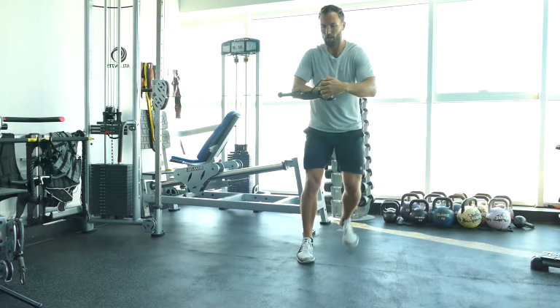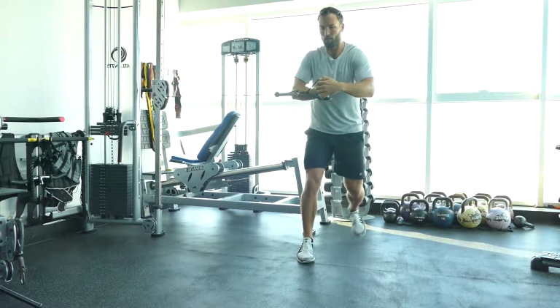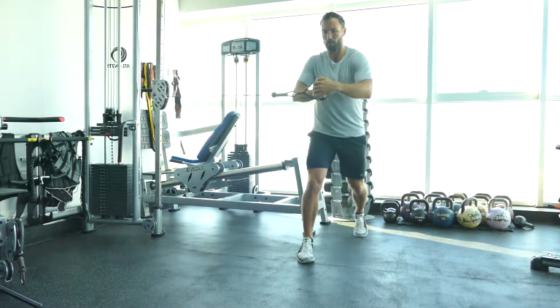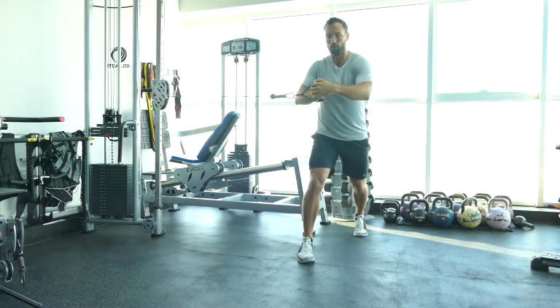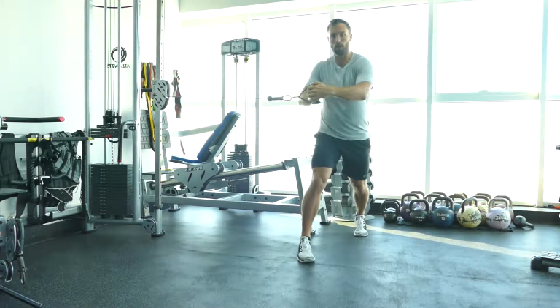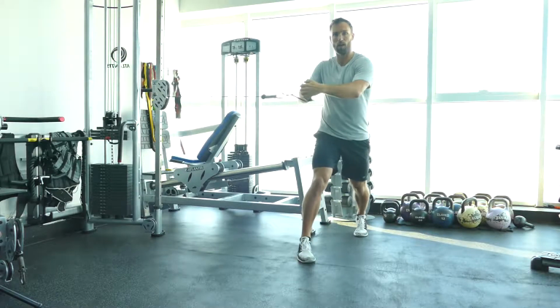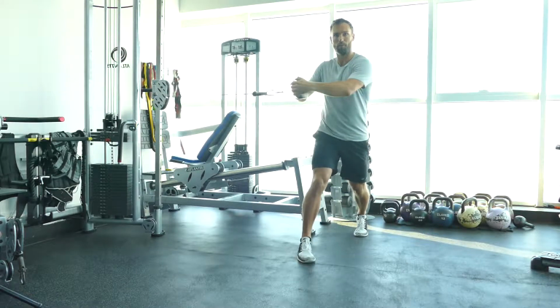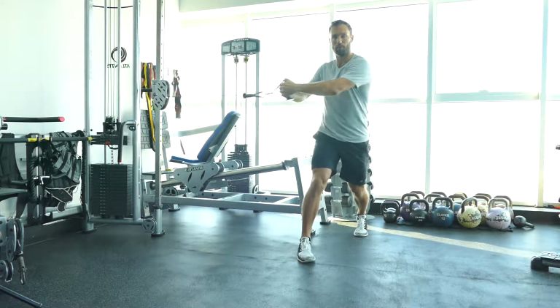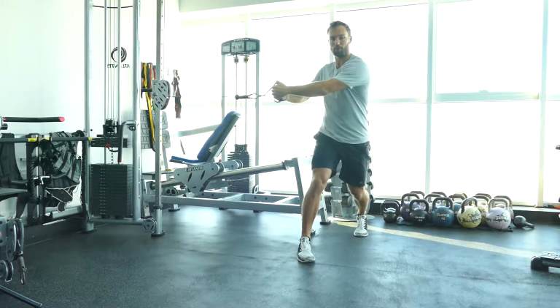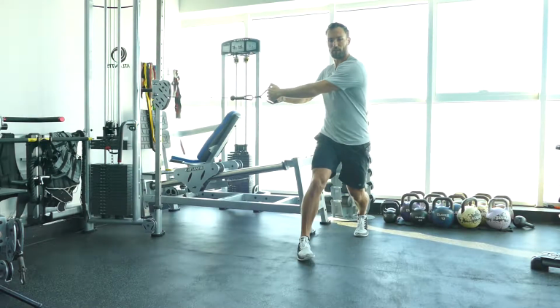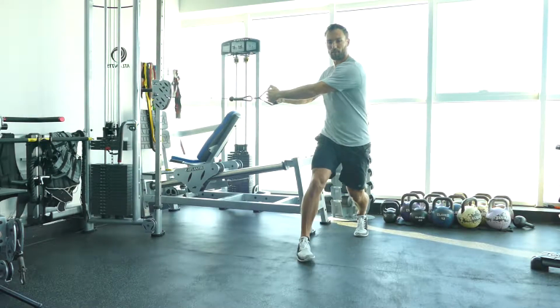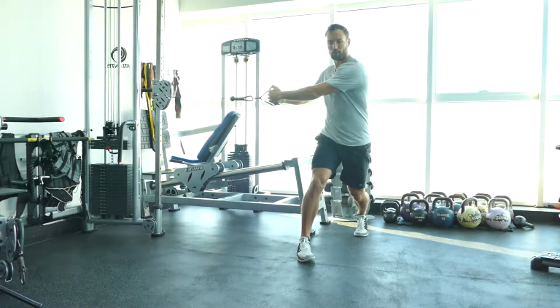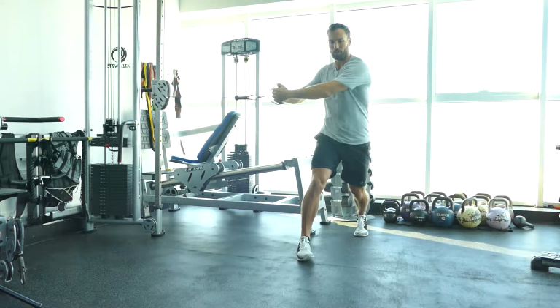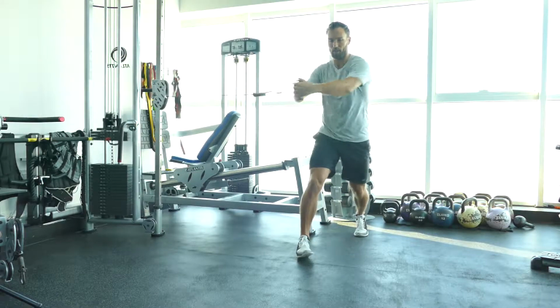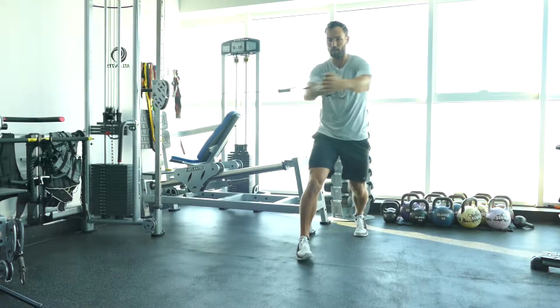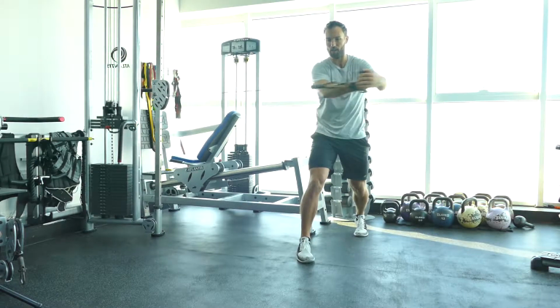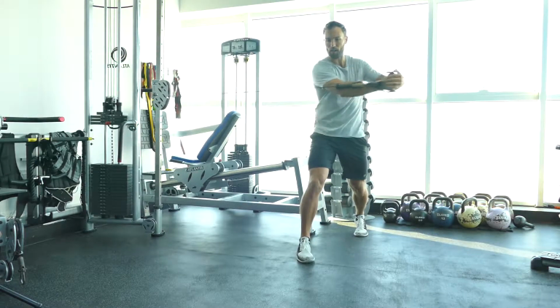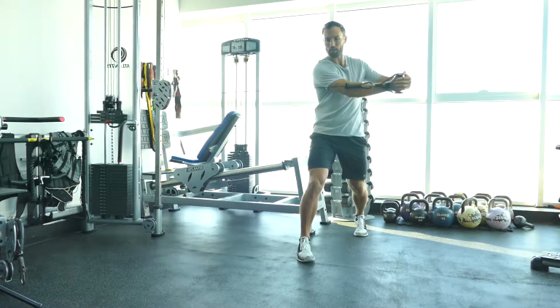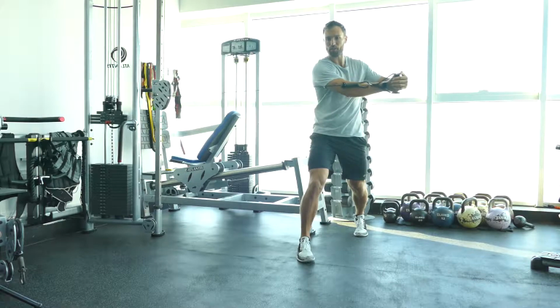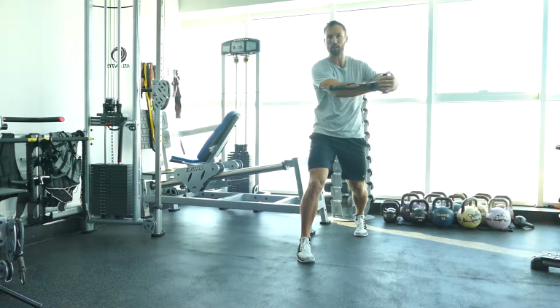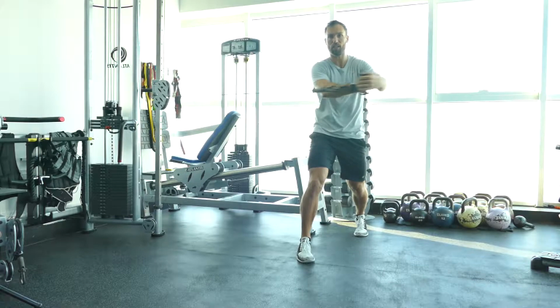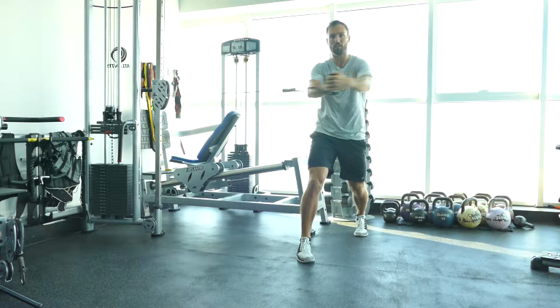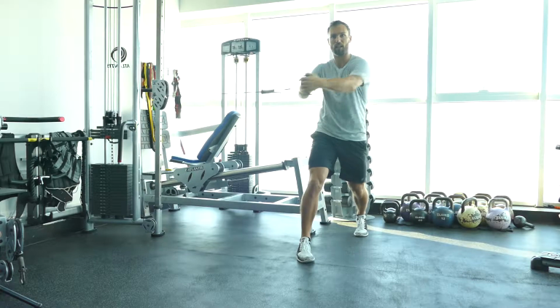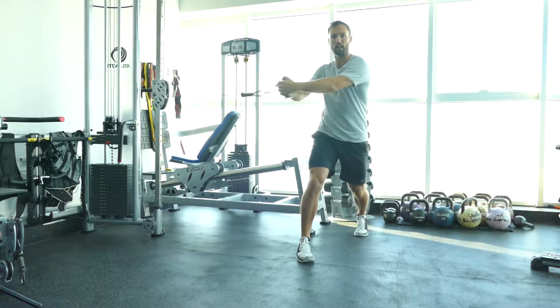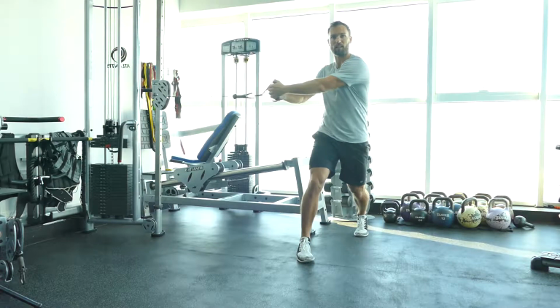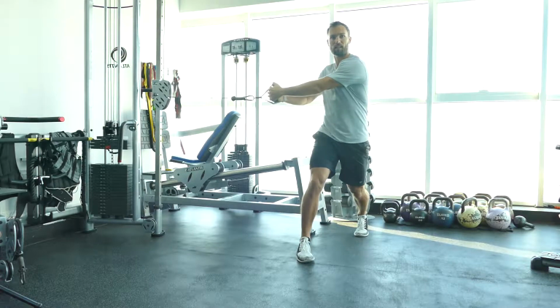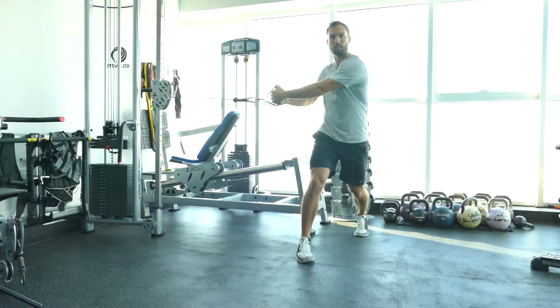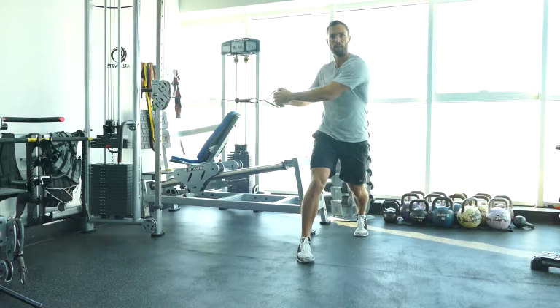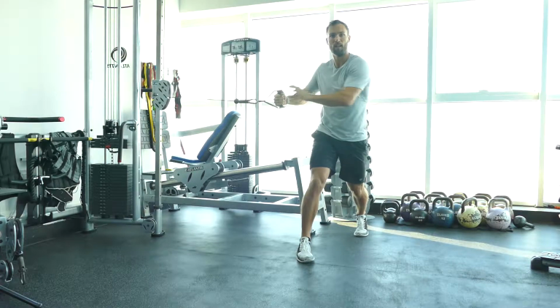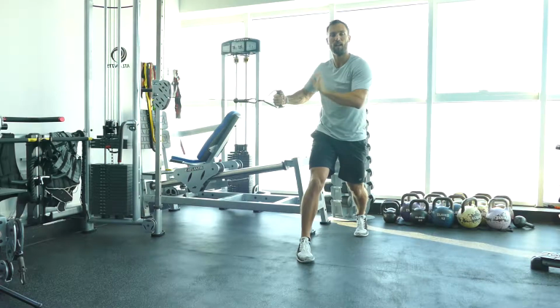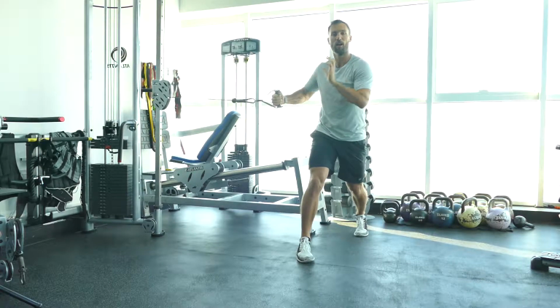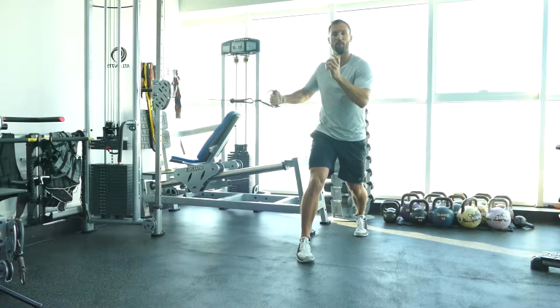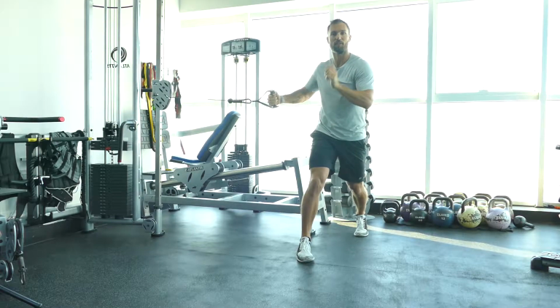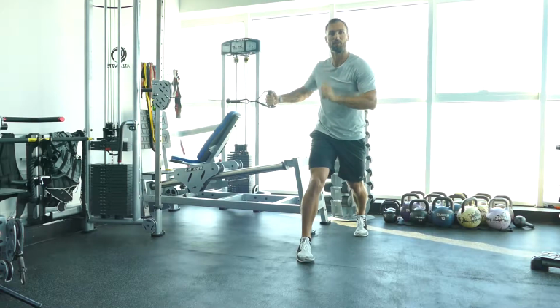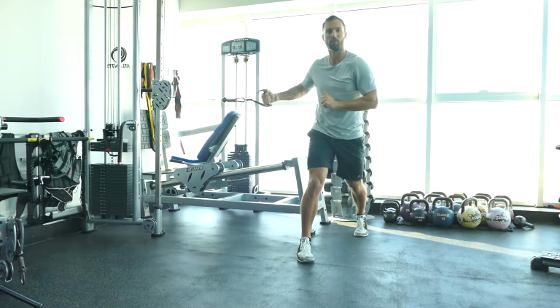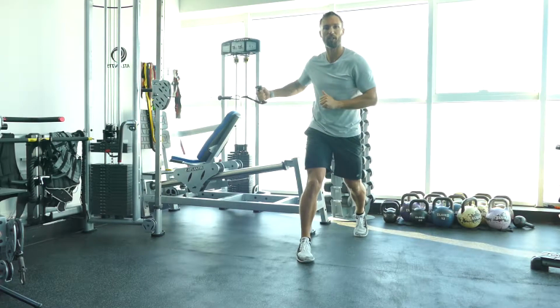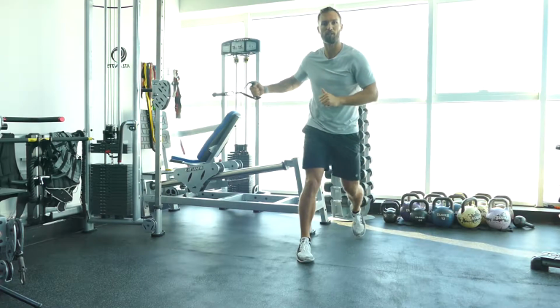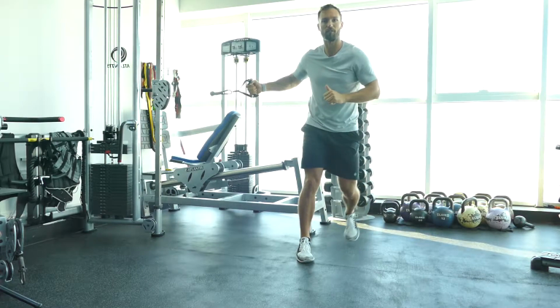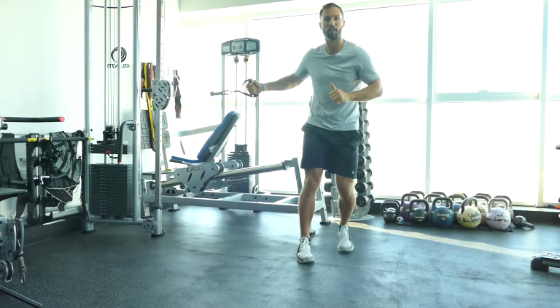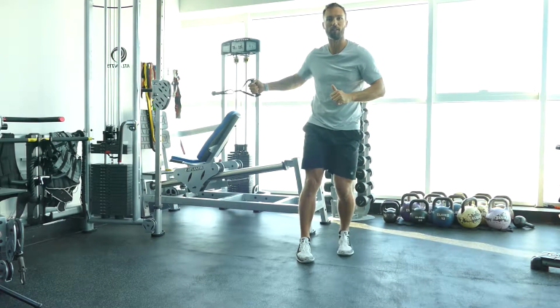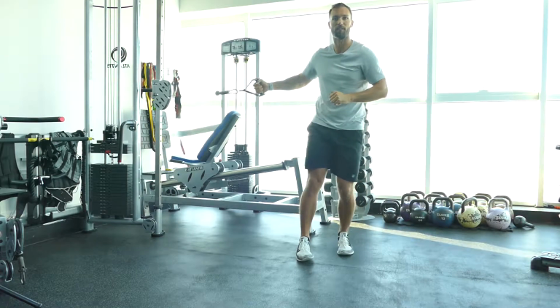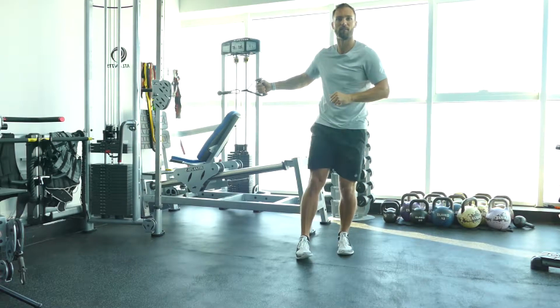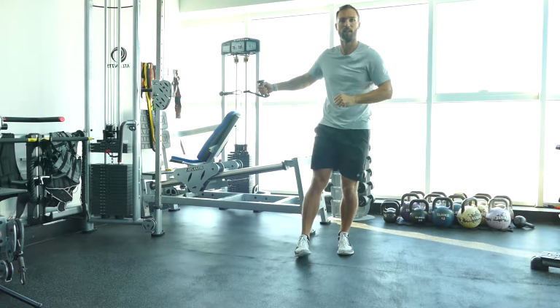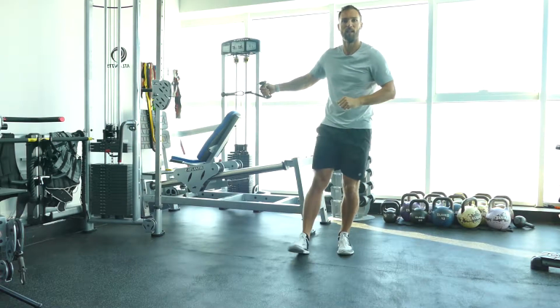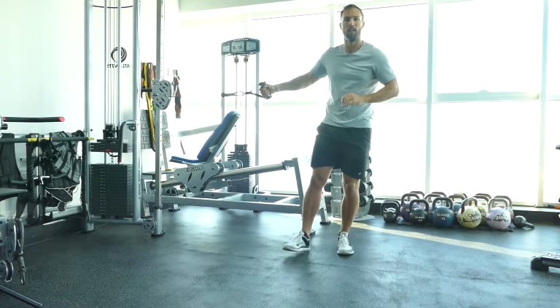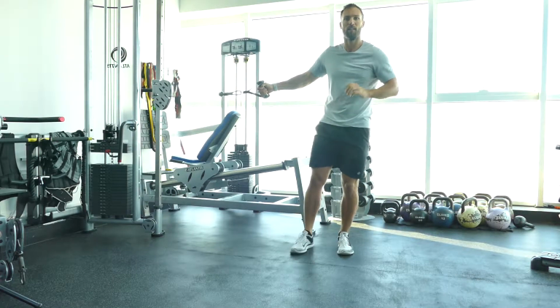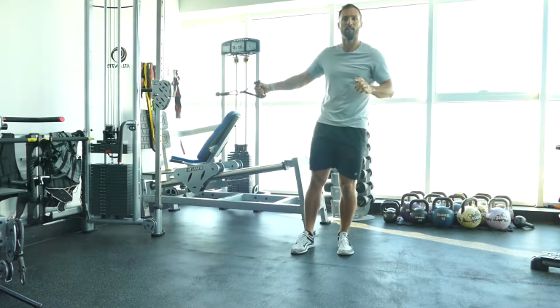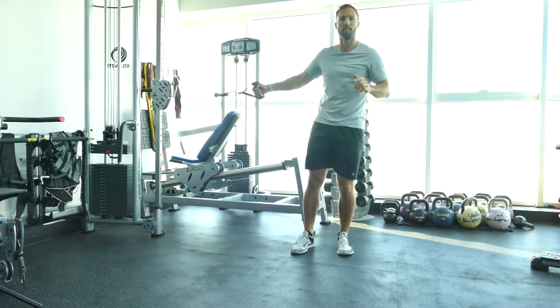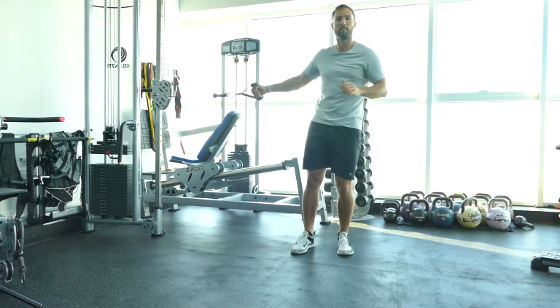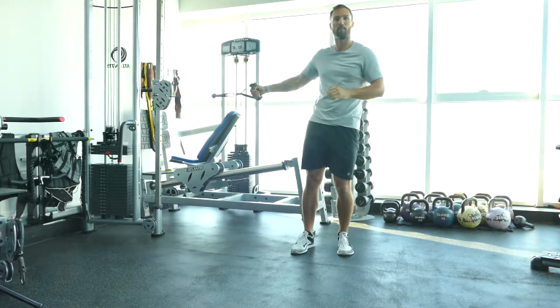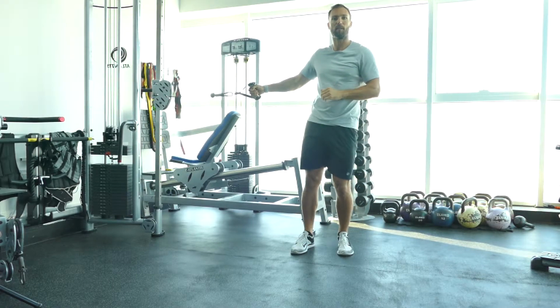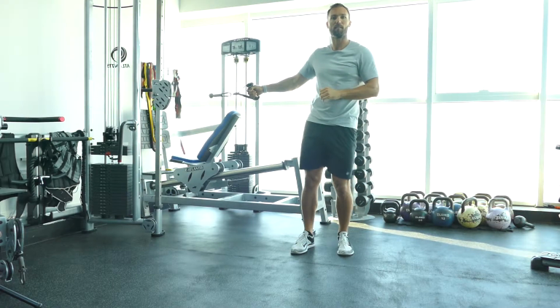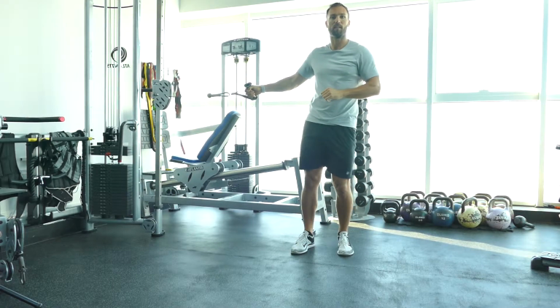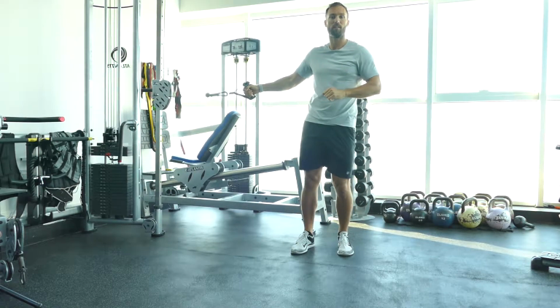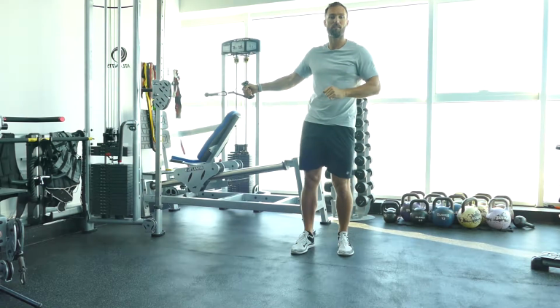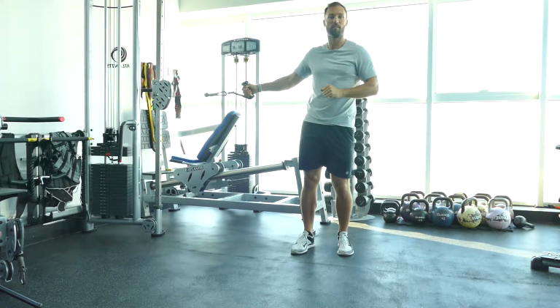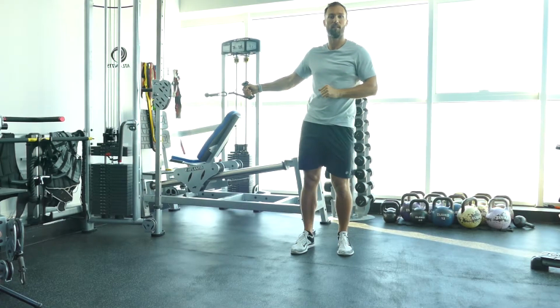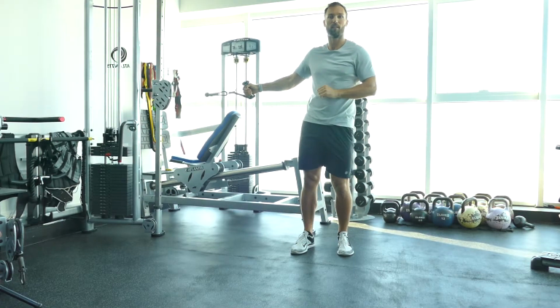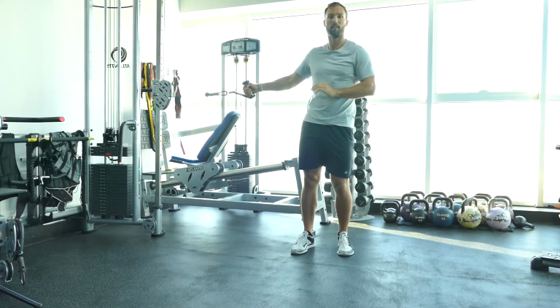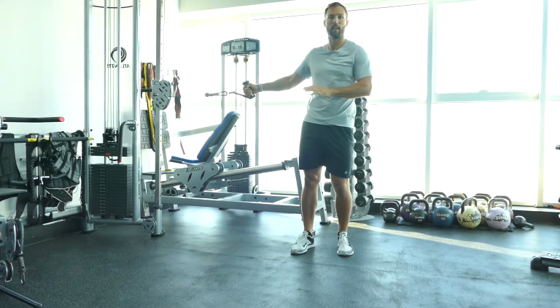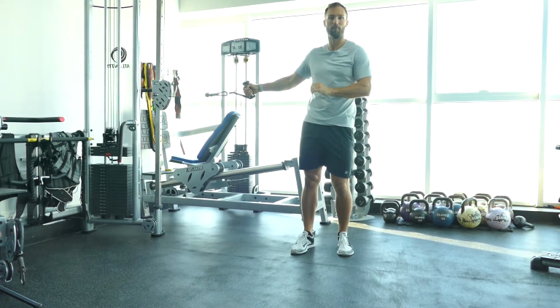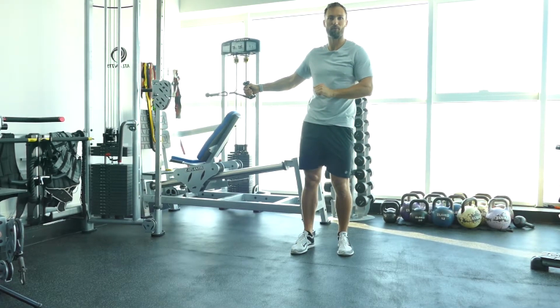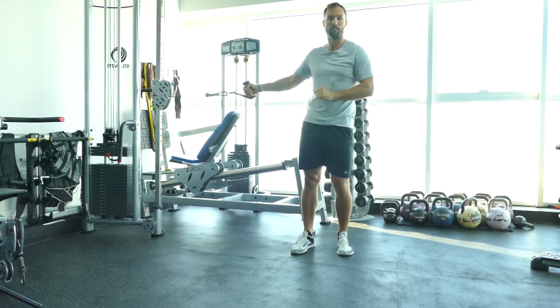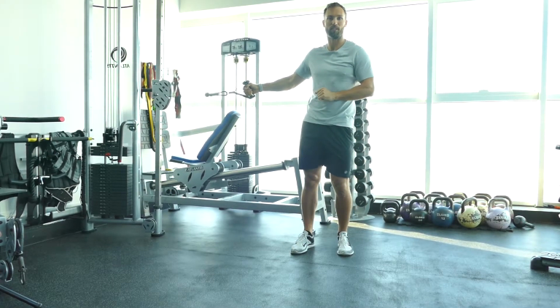Do half of your reps and then change legs. Obviously you change direction as well. This is the split stance cable rotation.